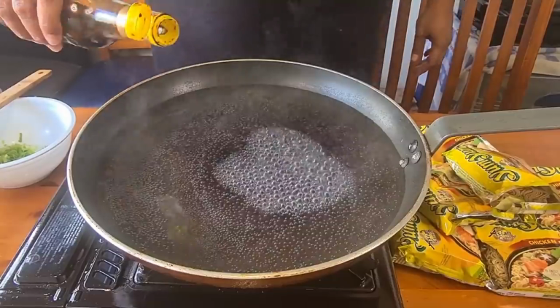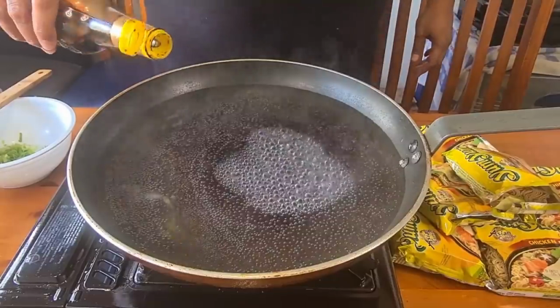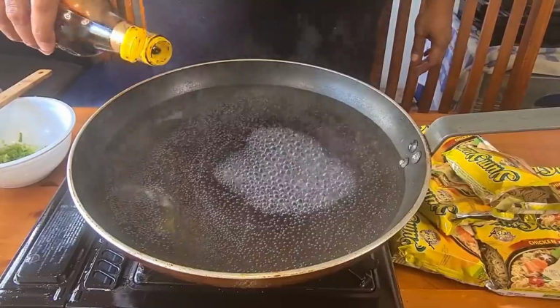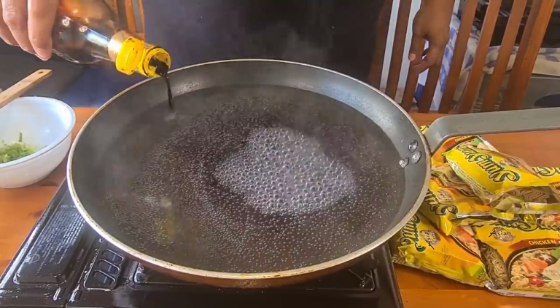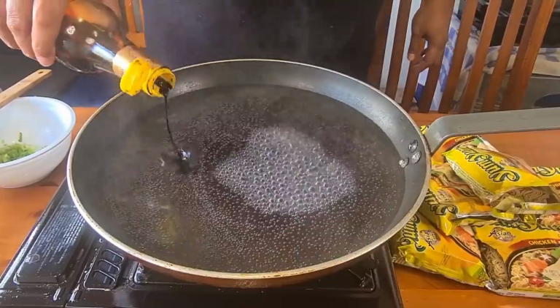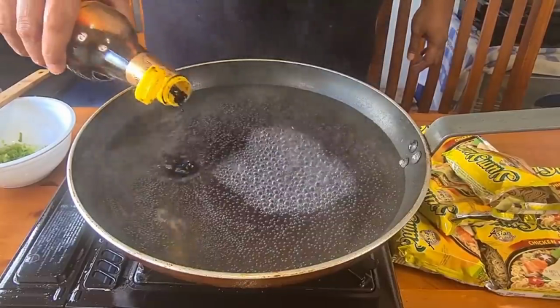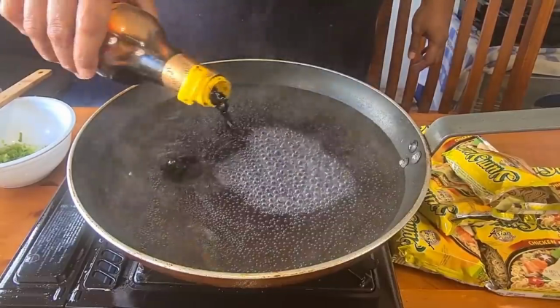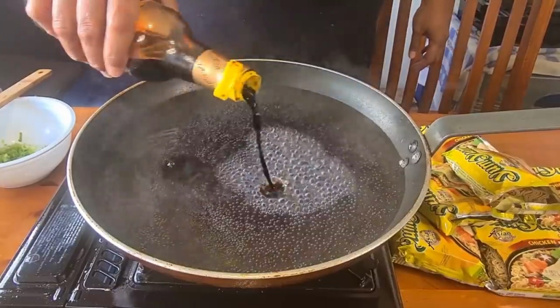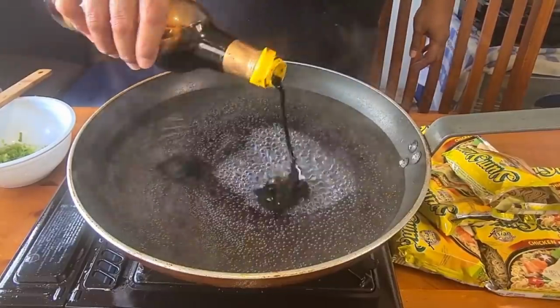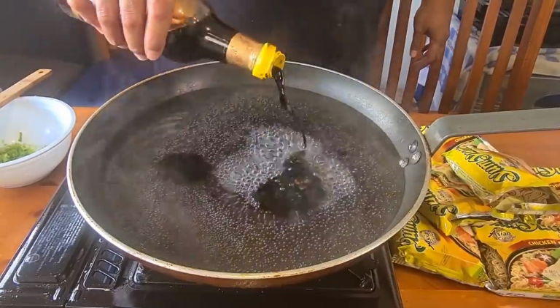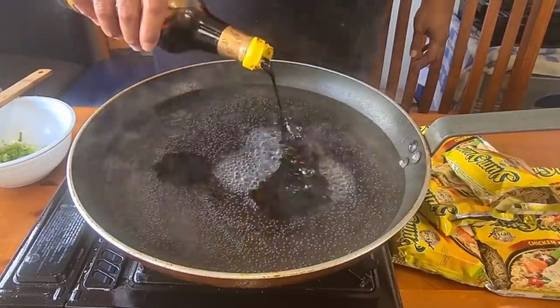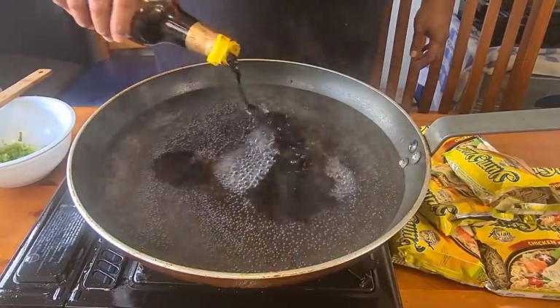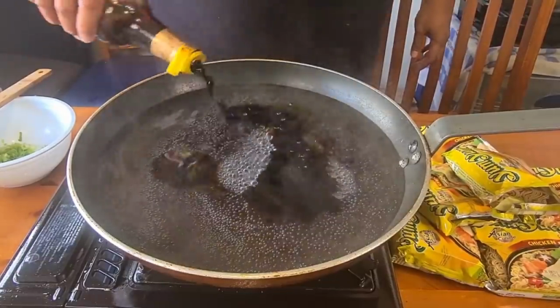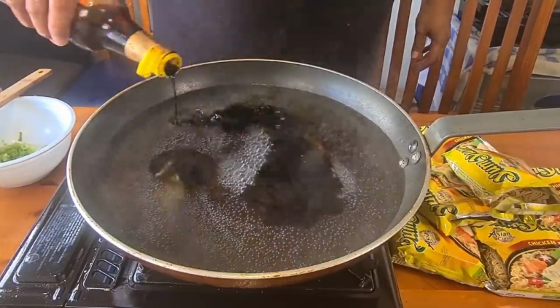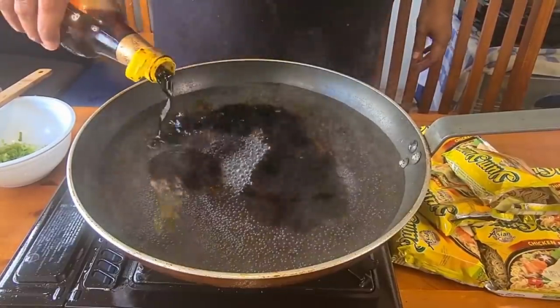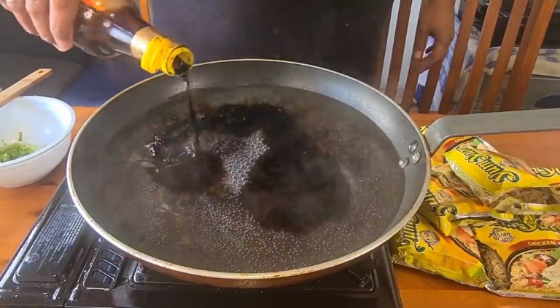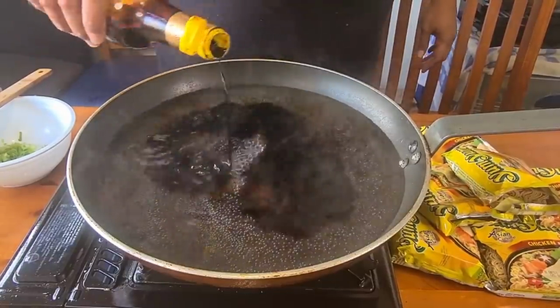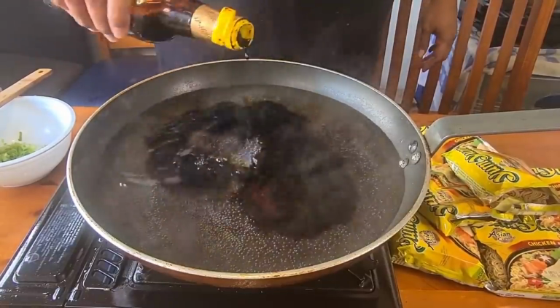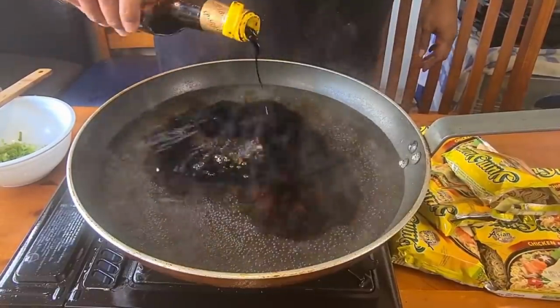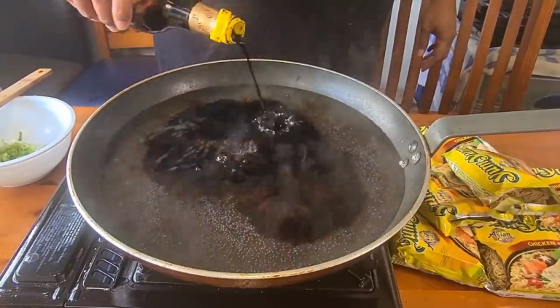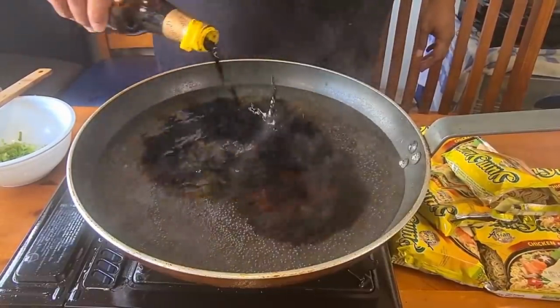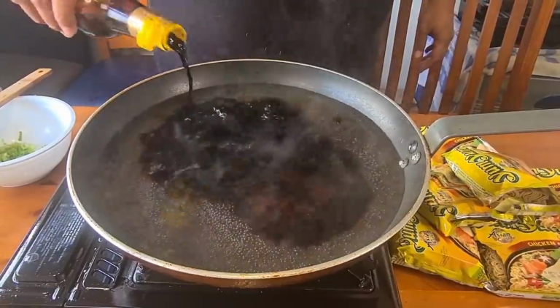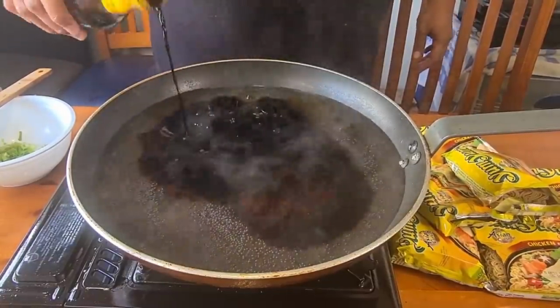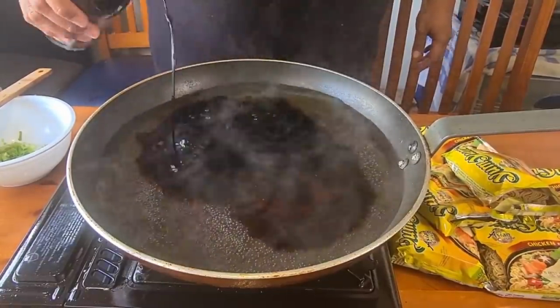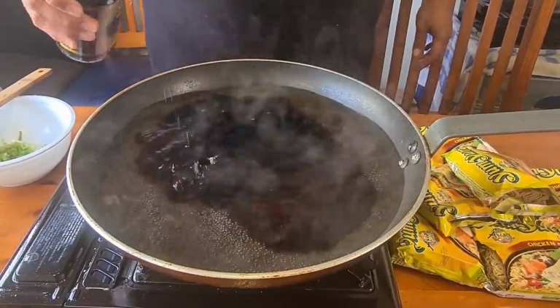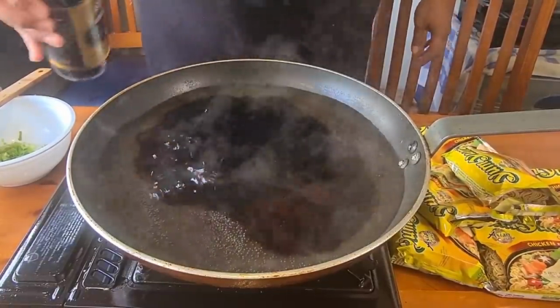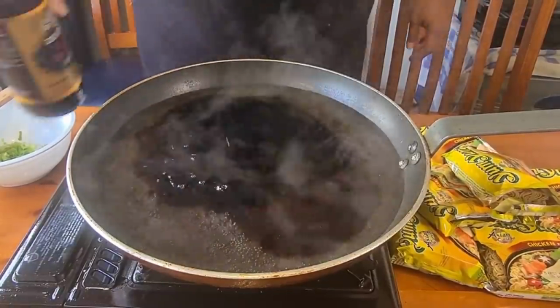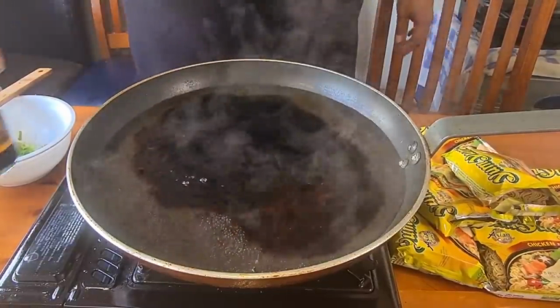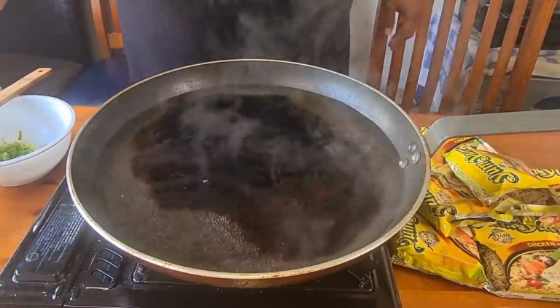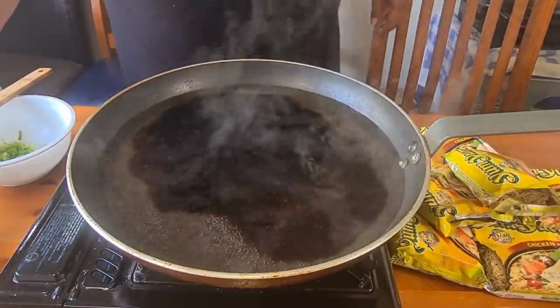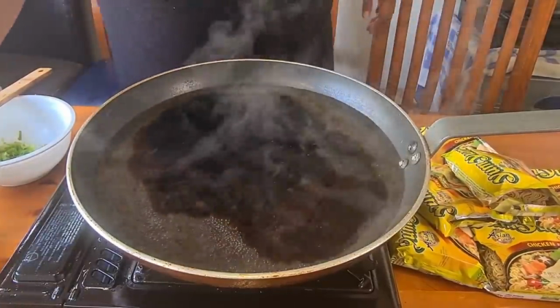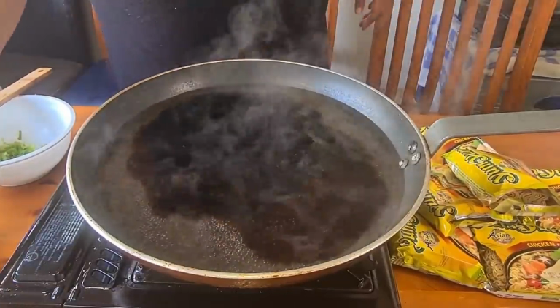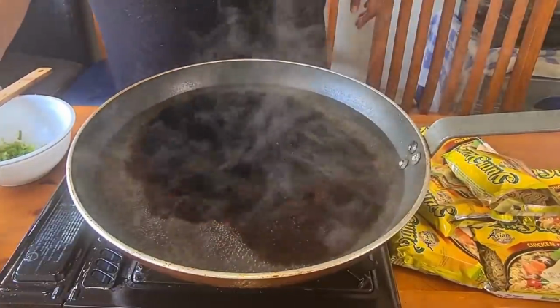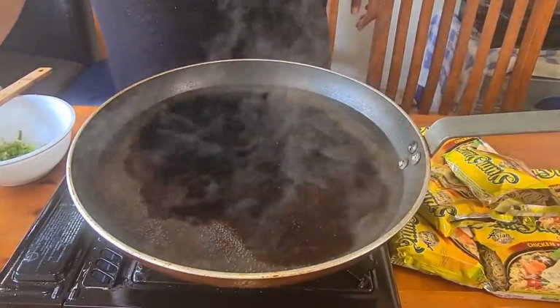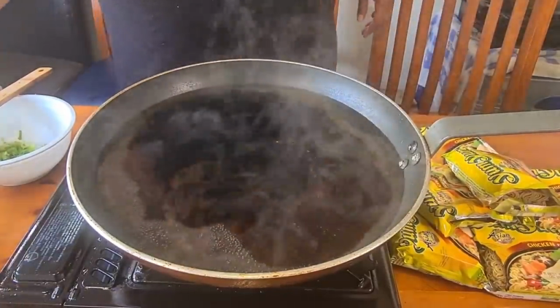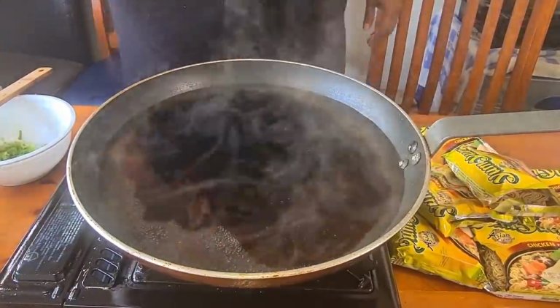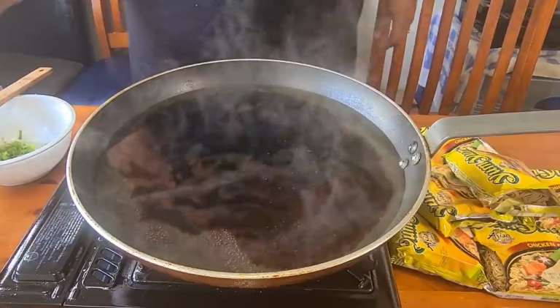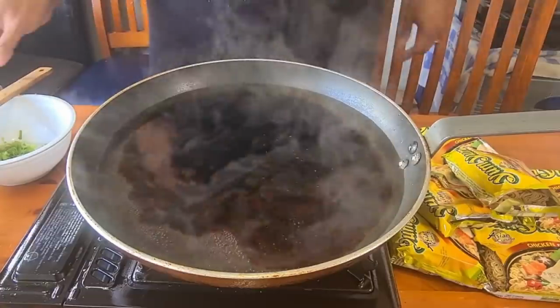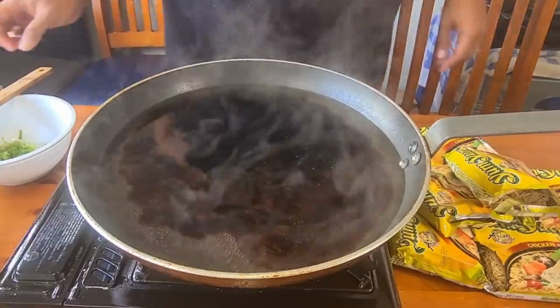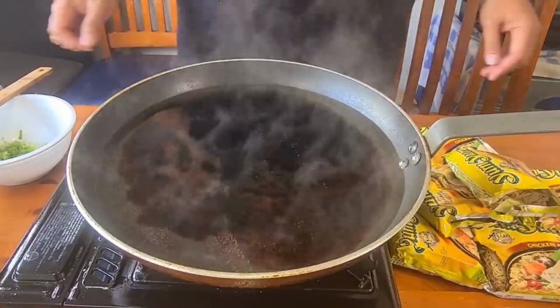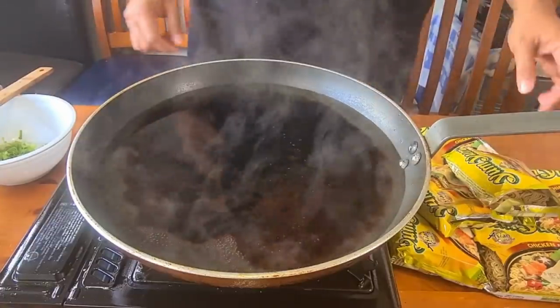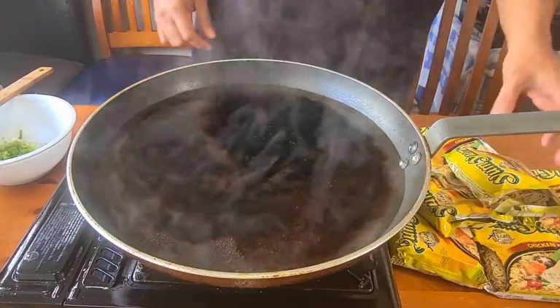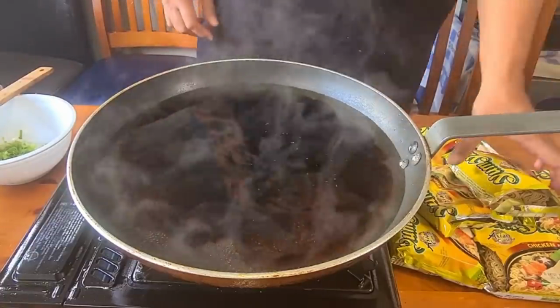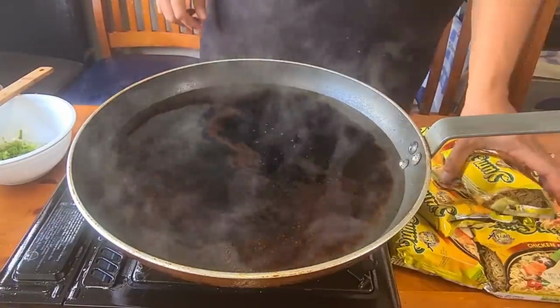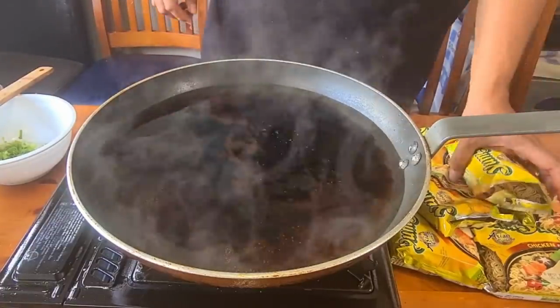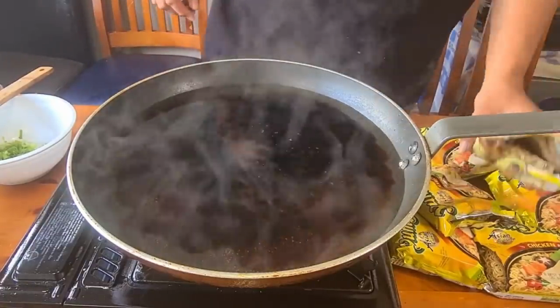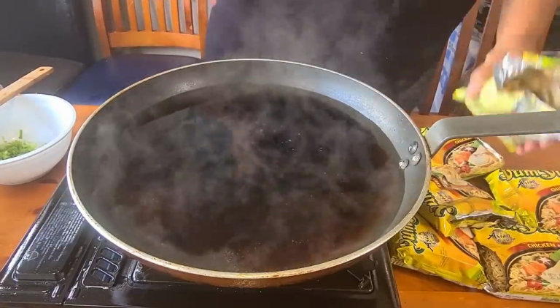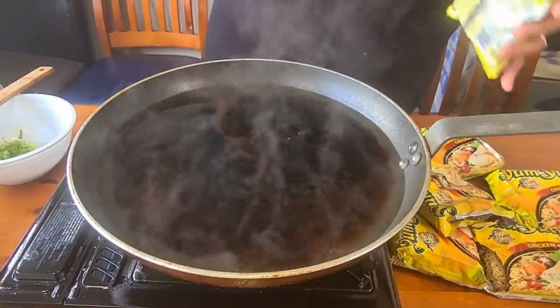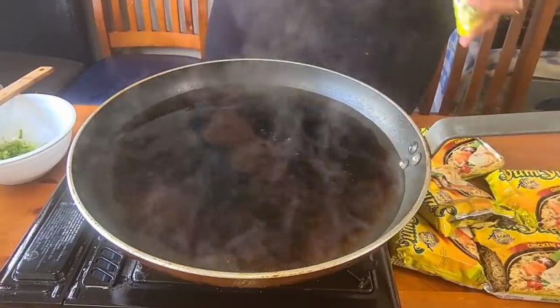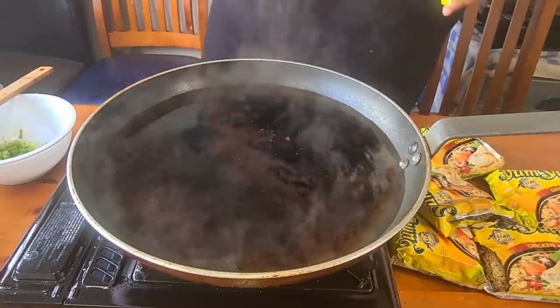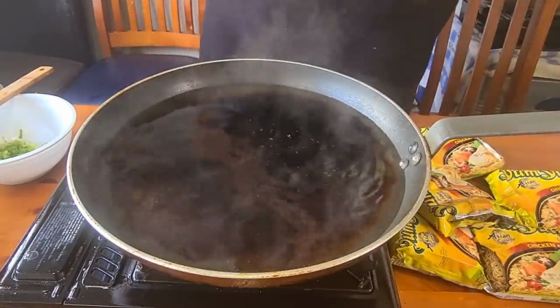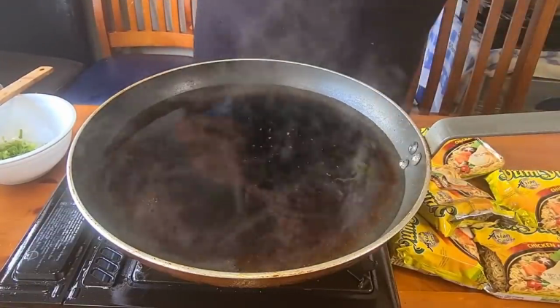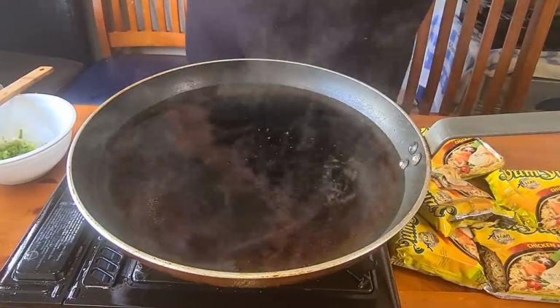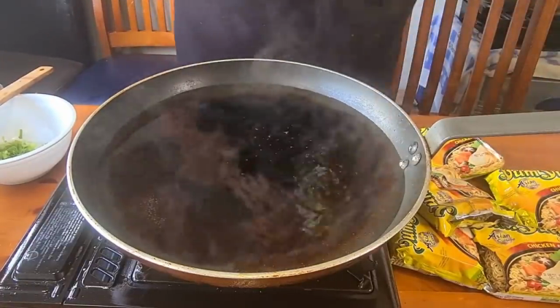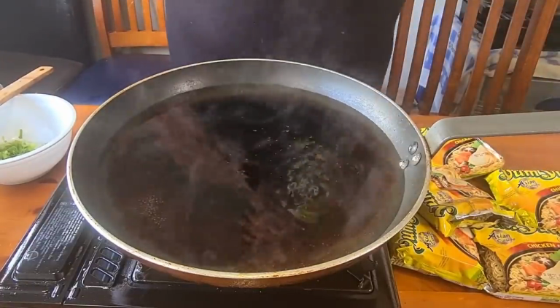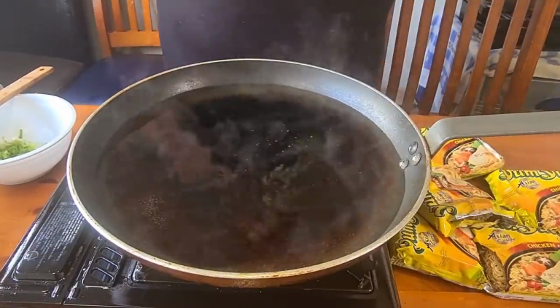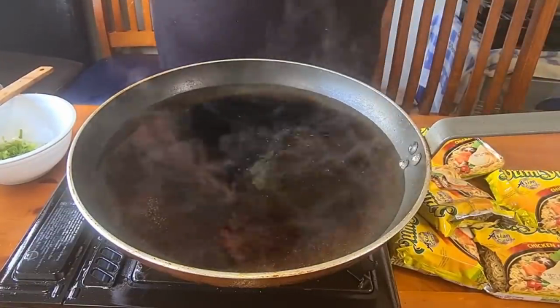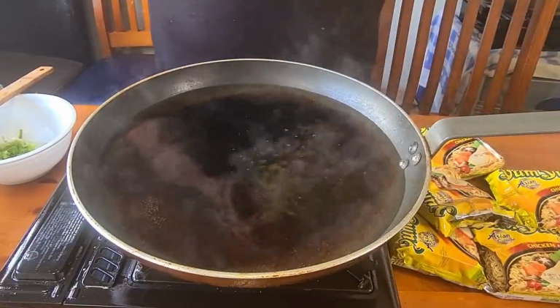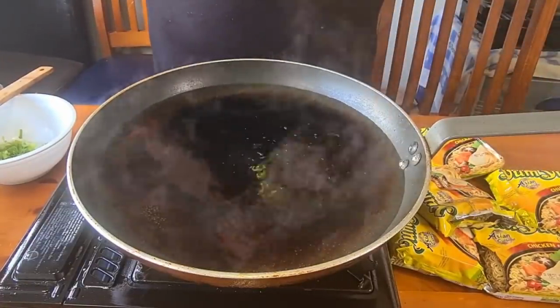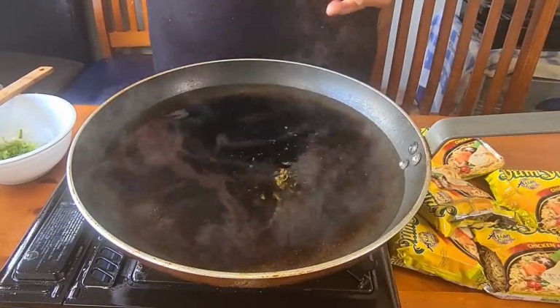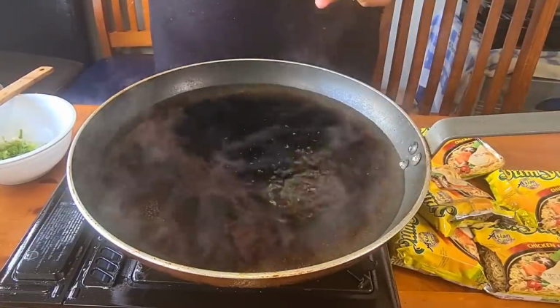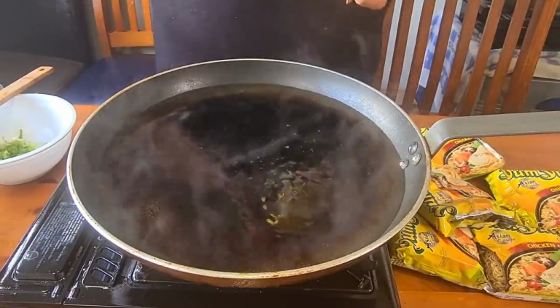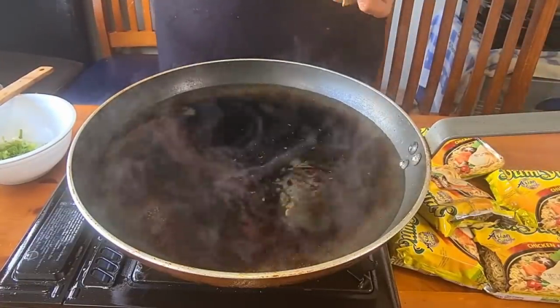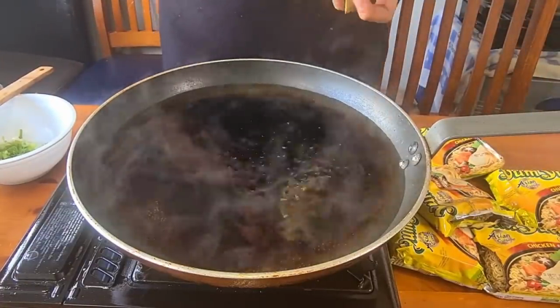Soy sauce. We're going to do our noodles.